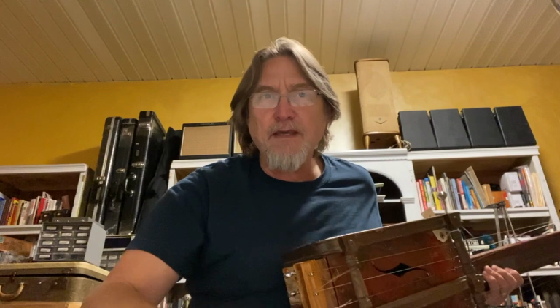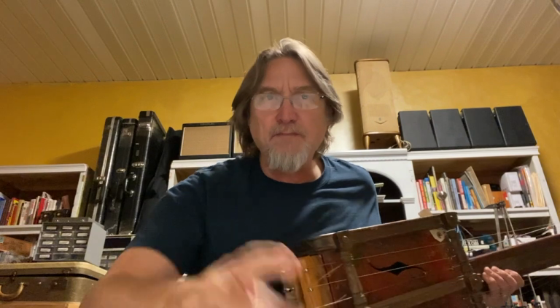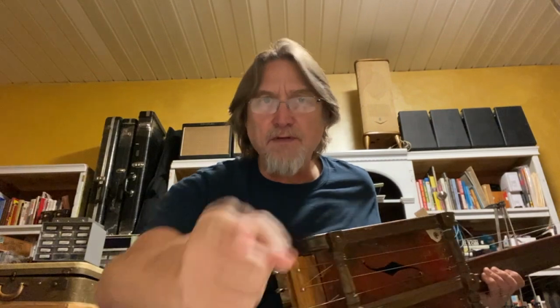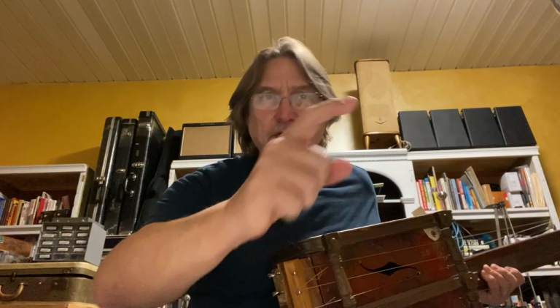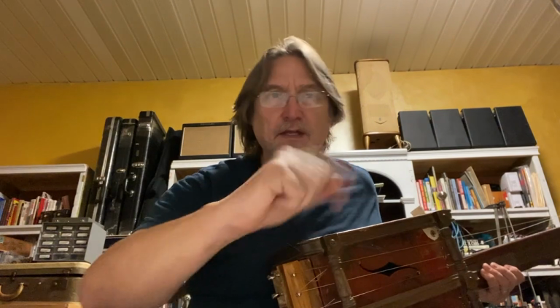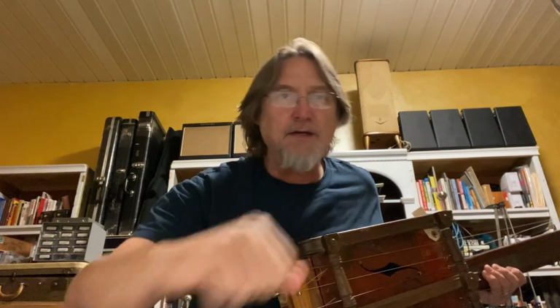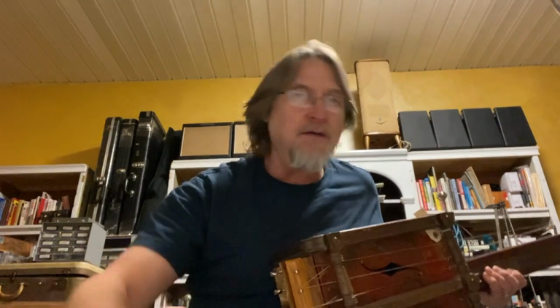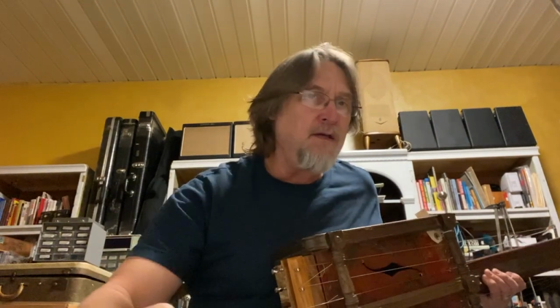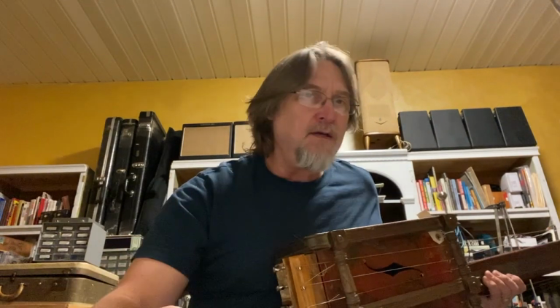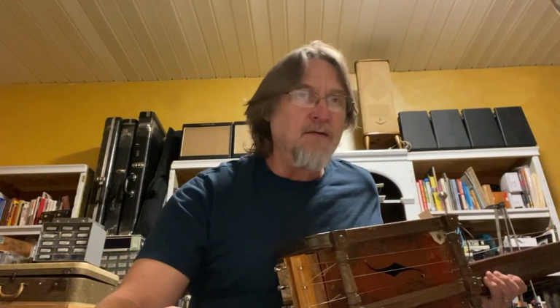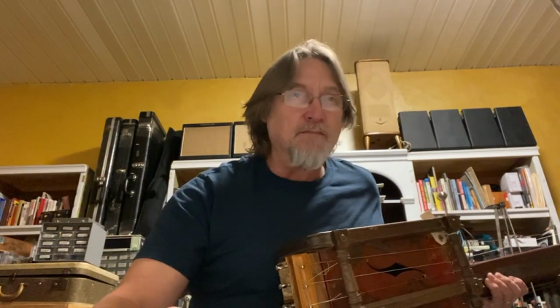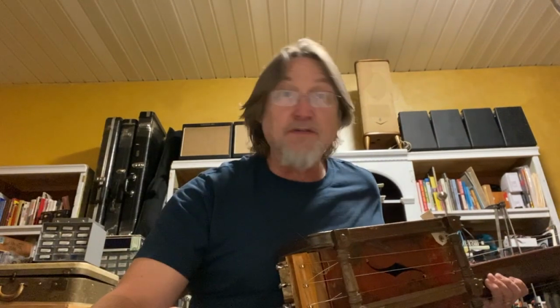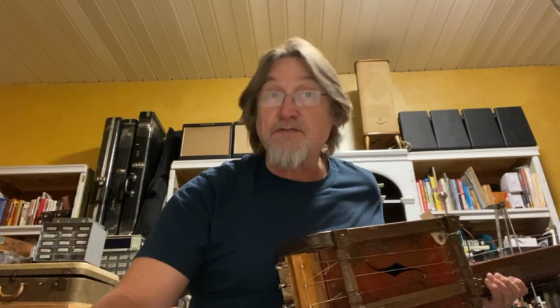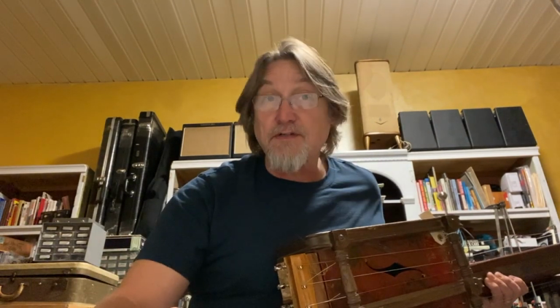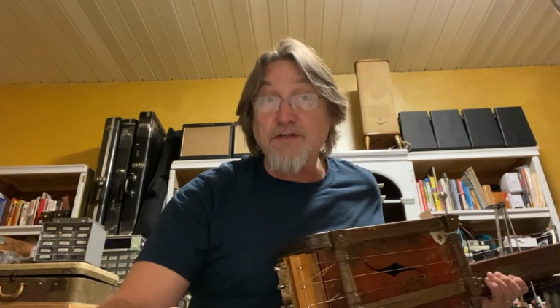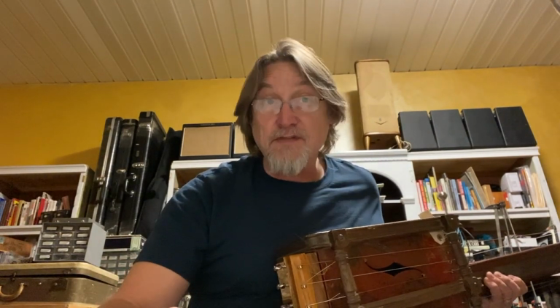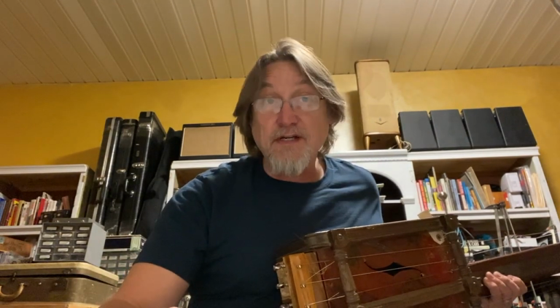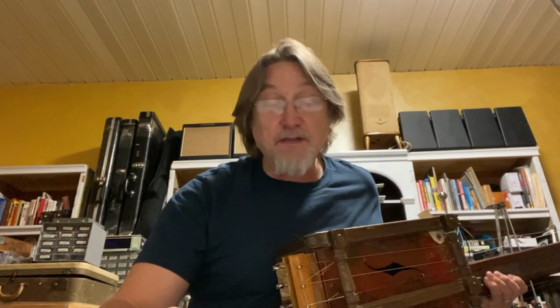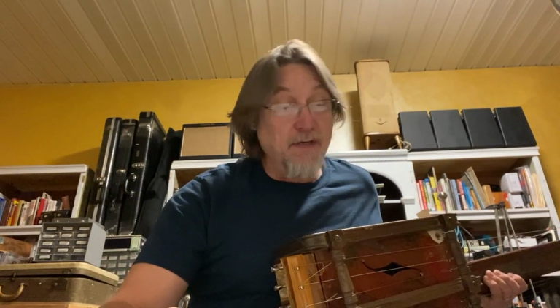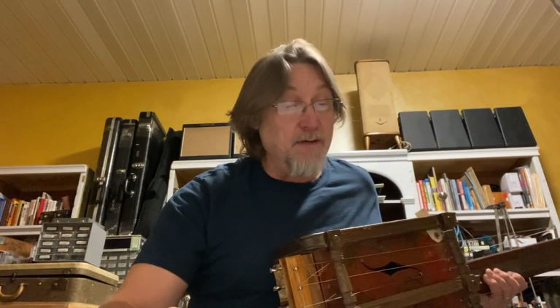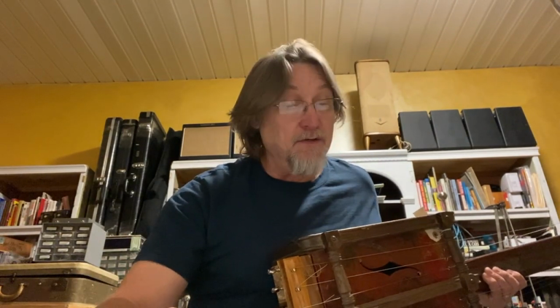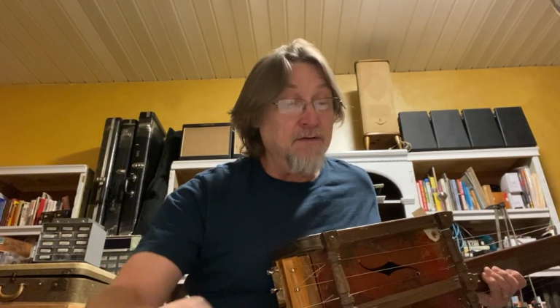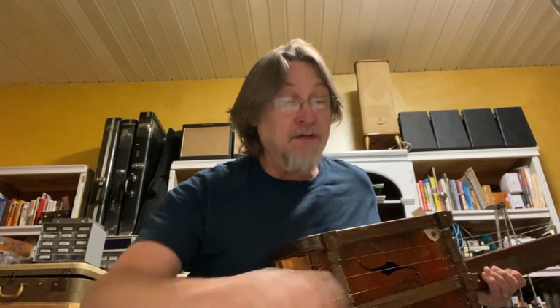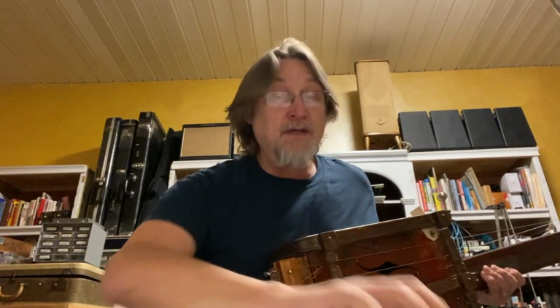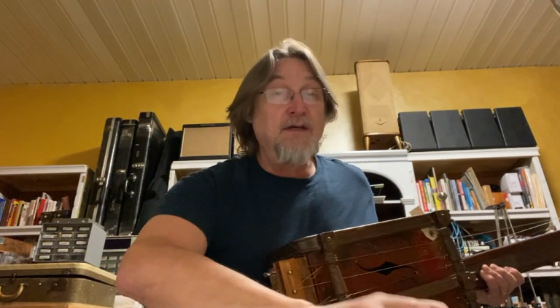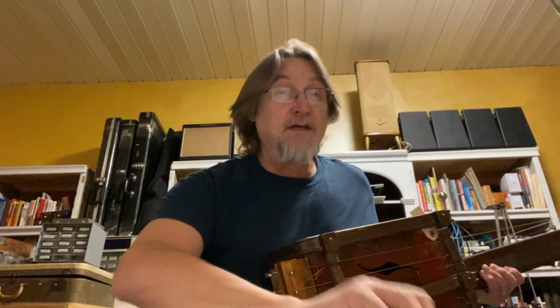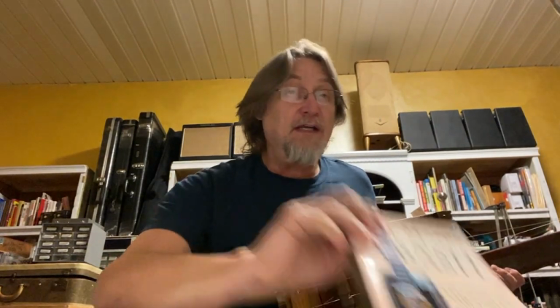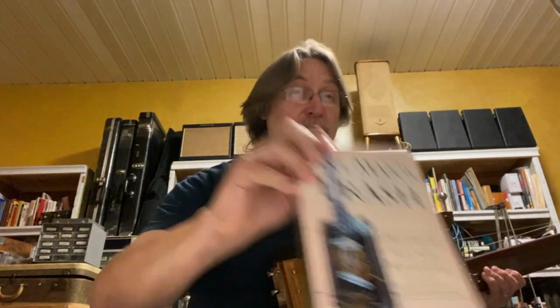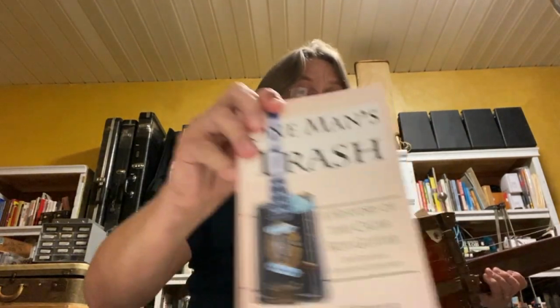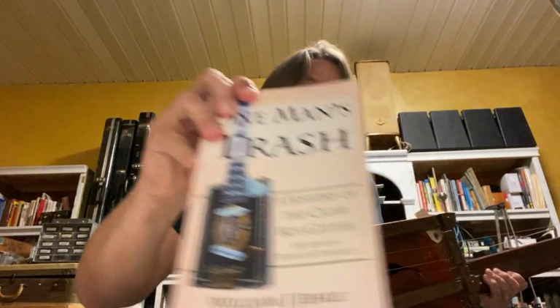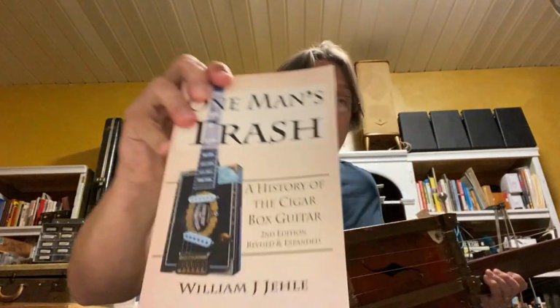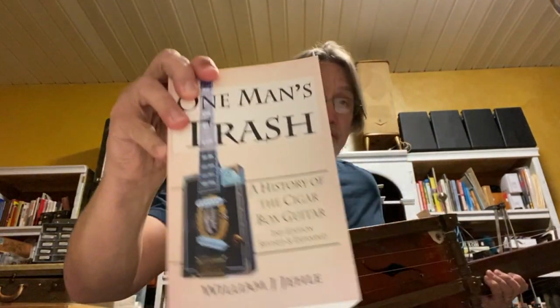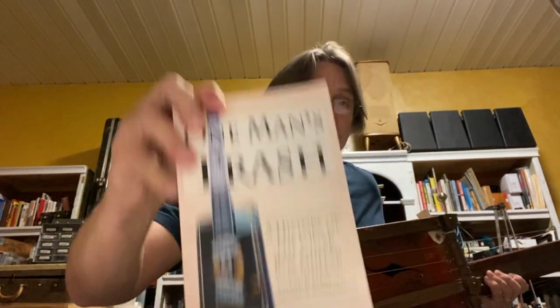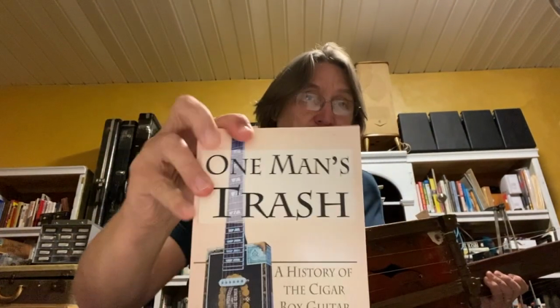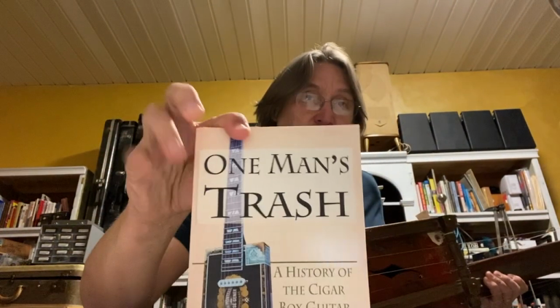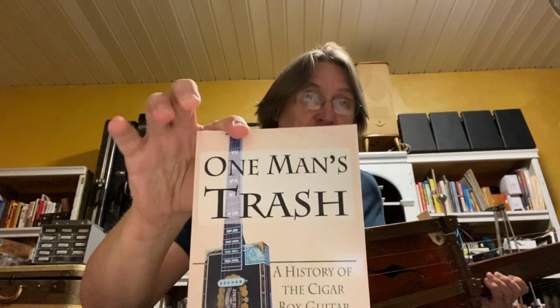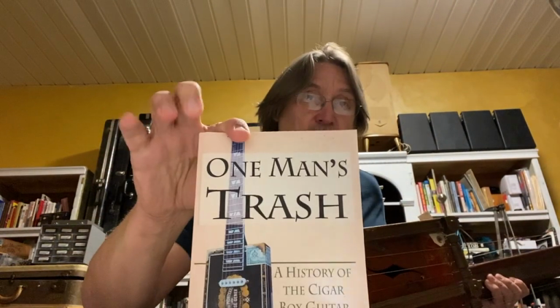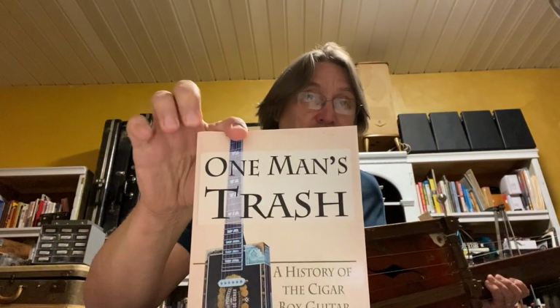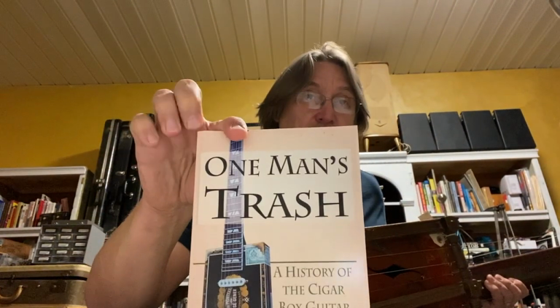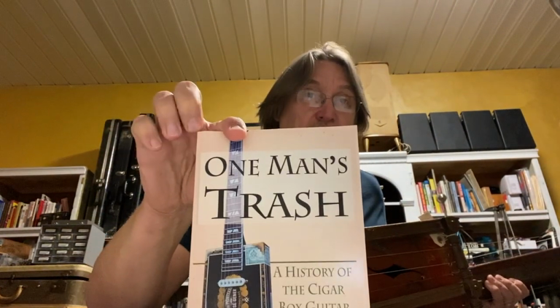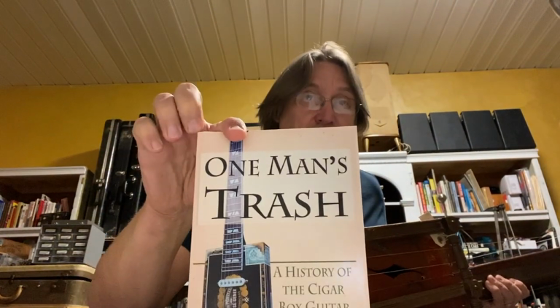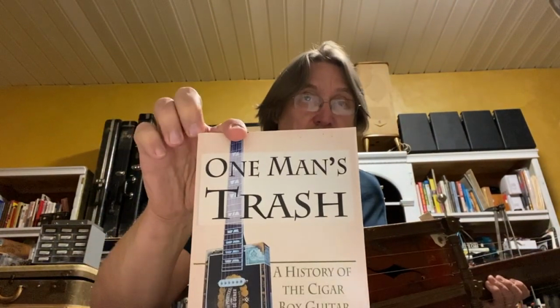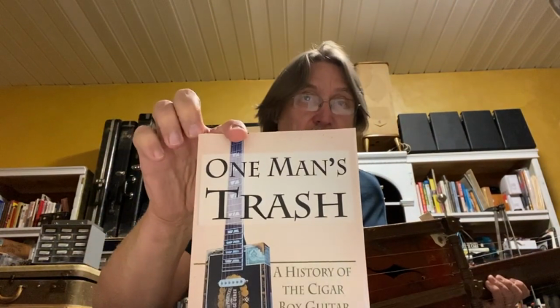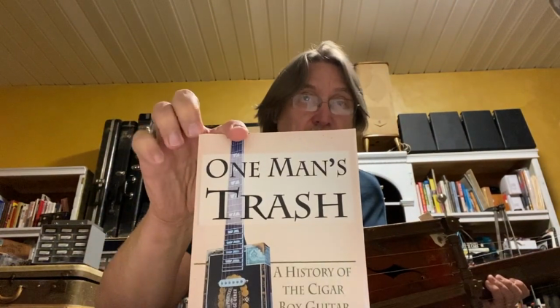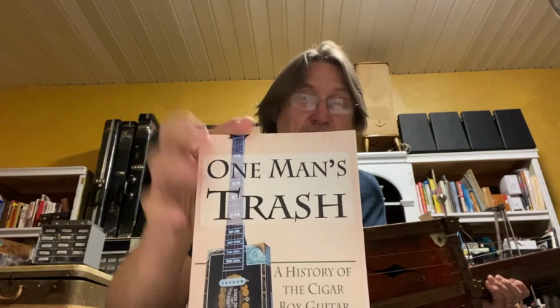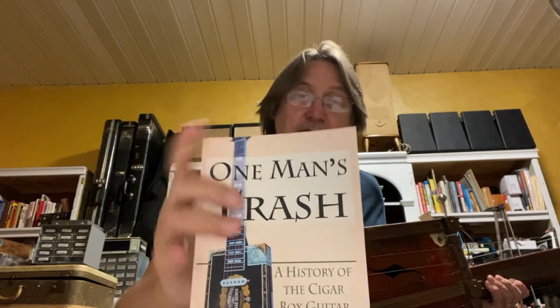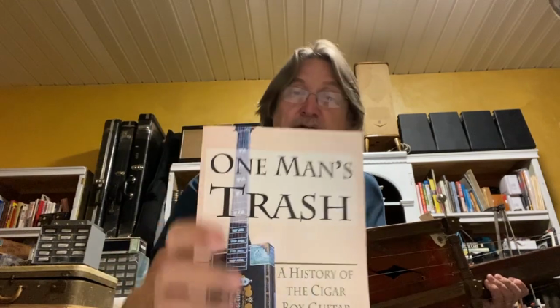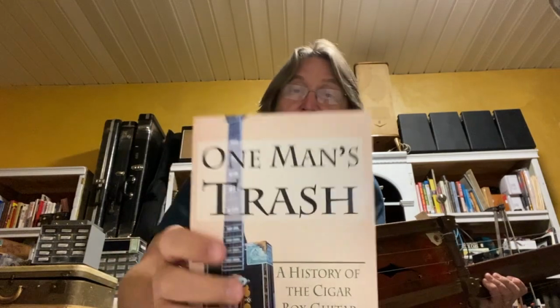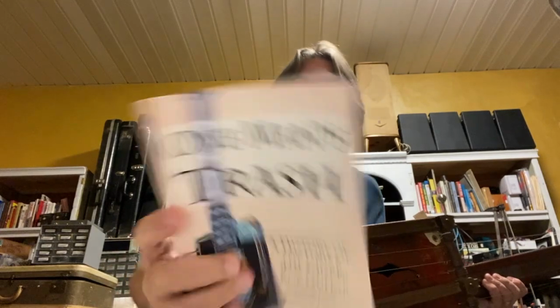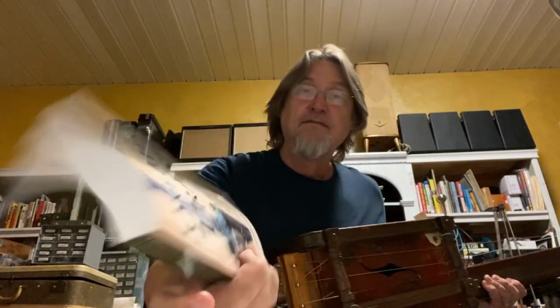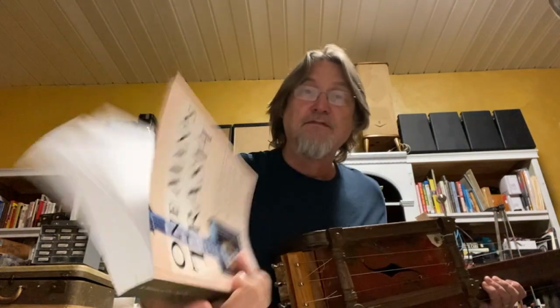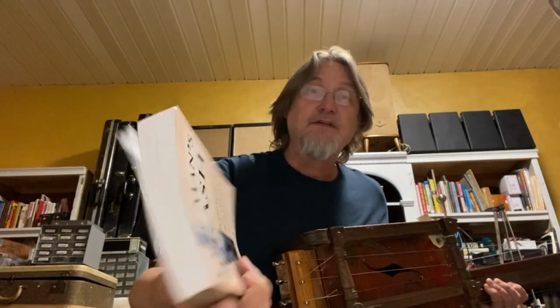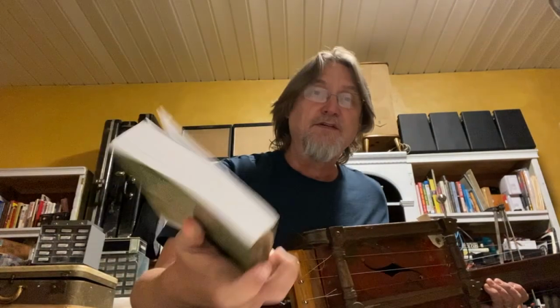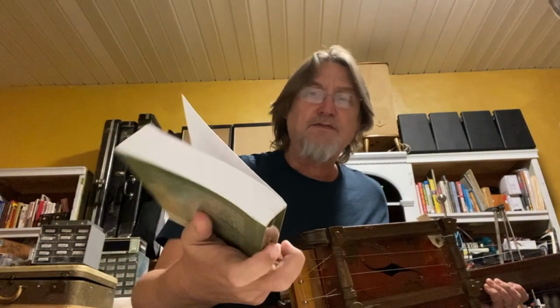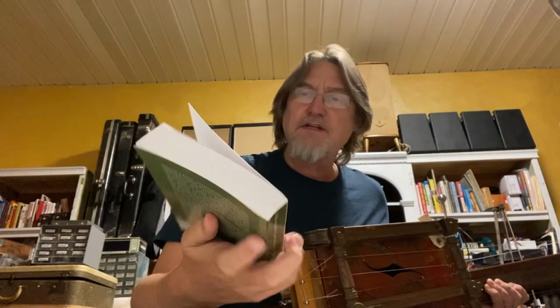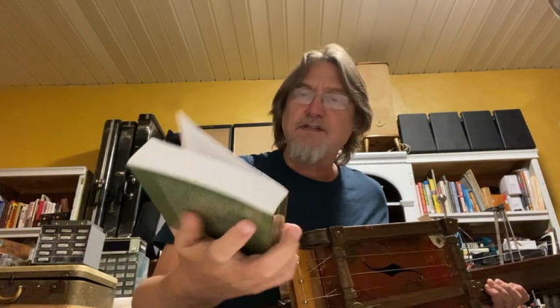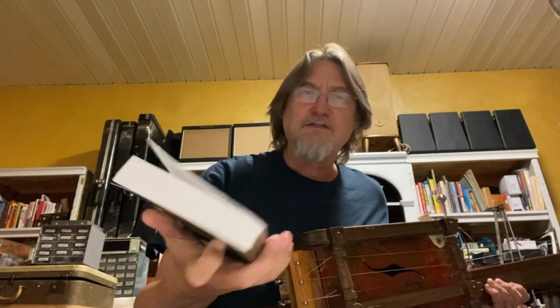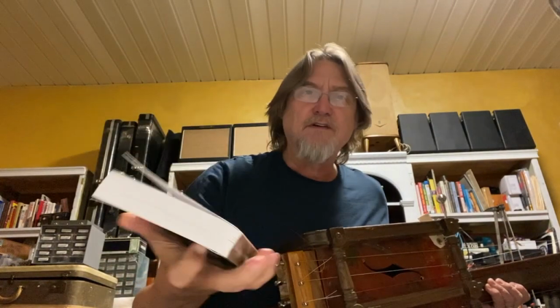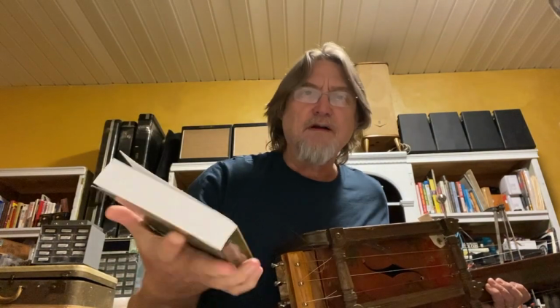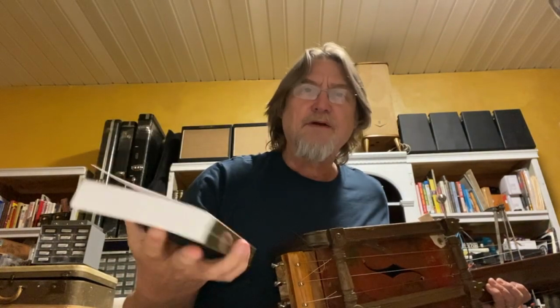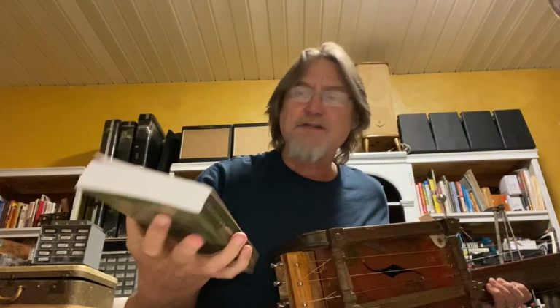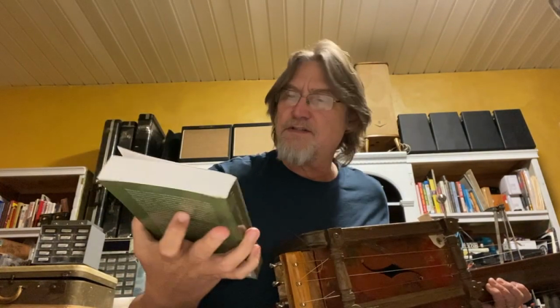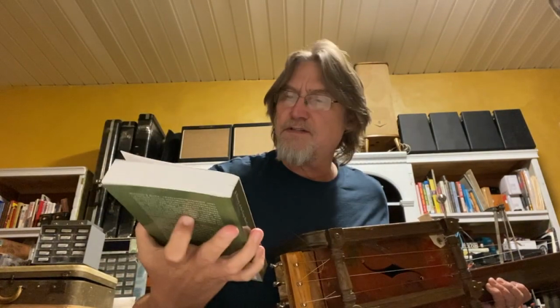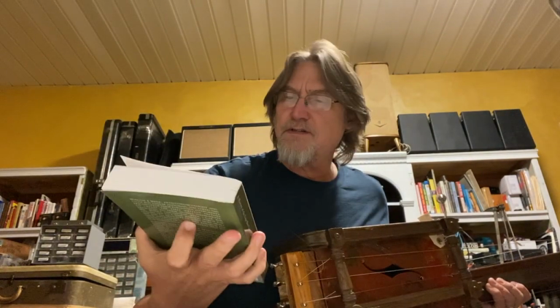I'm Bill Yaley, Muscle Shoals, Alabama, and I'm the guy that wrote One Man's Trash, the history of the cigar box guitar.